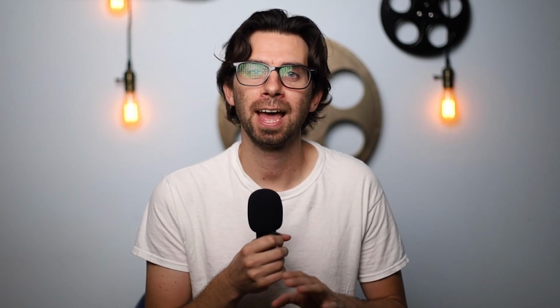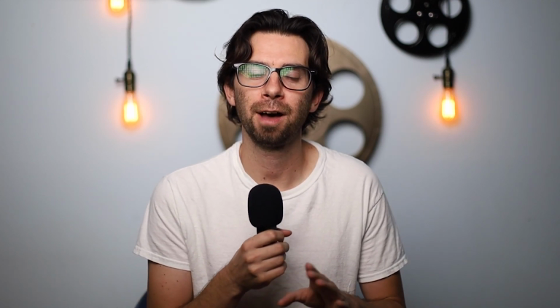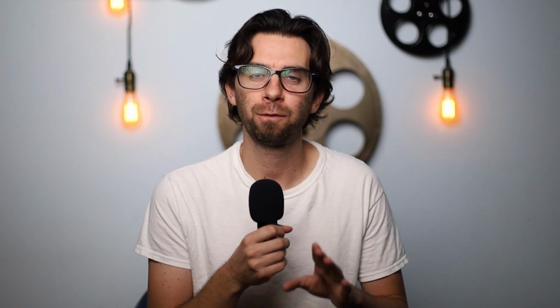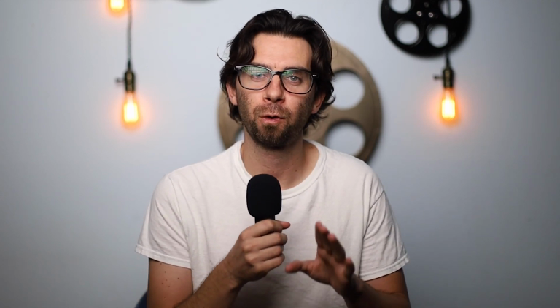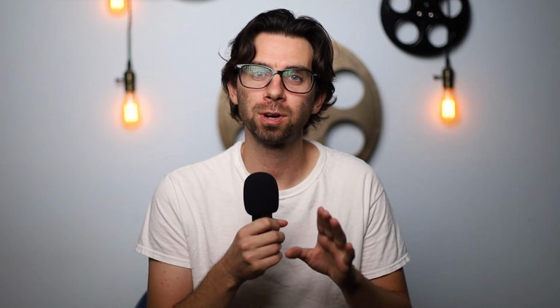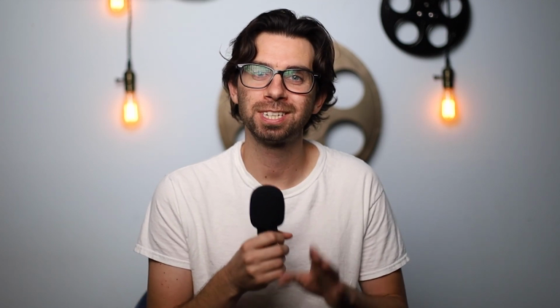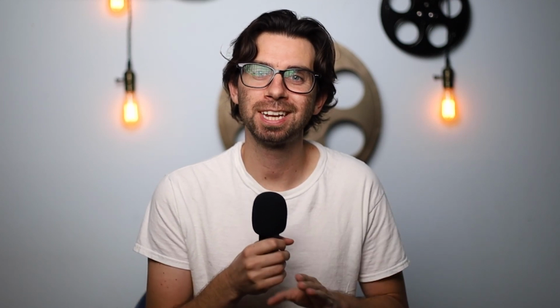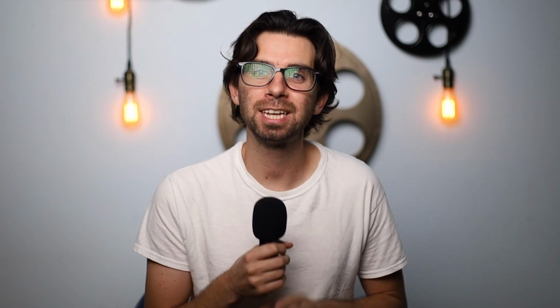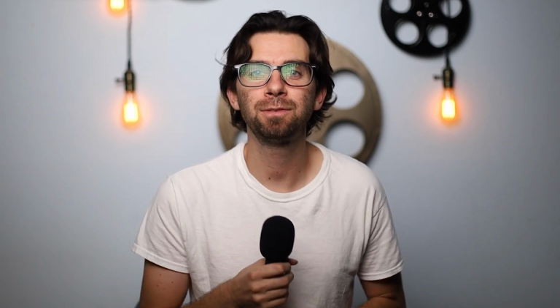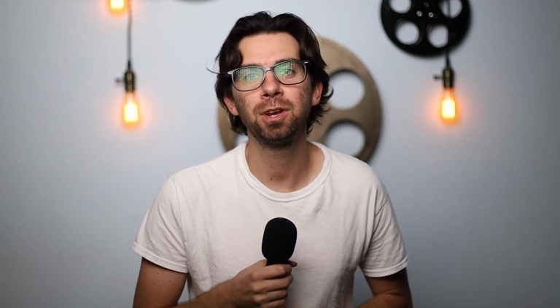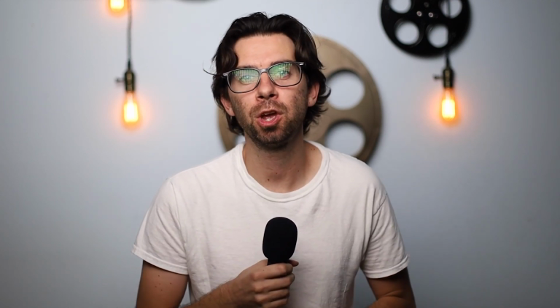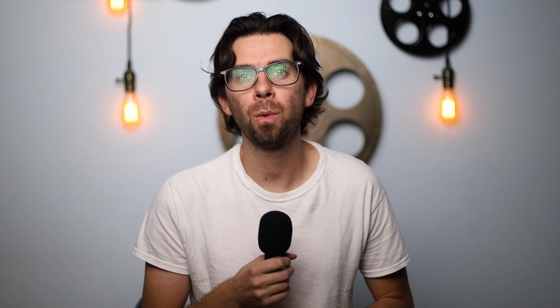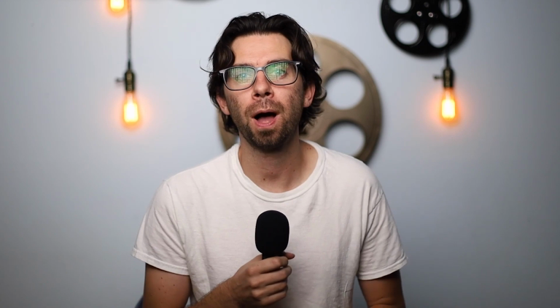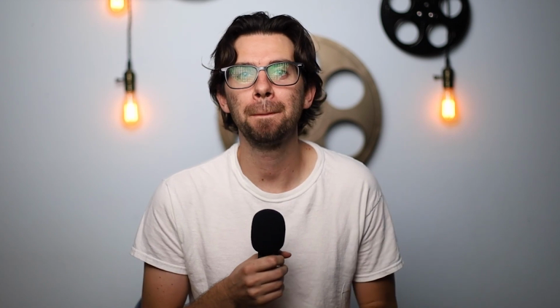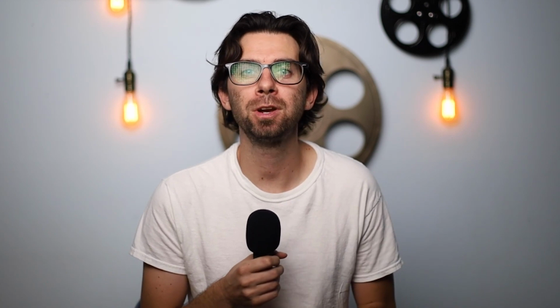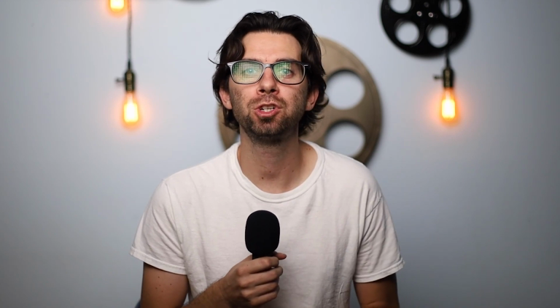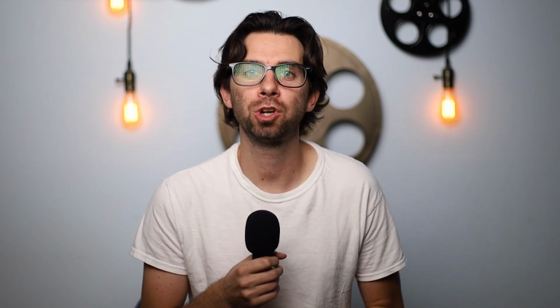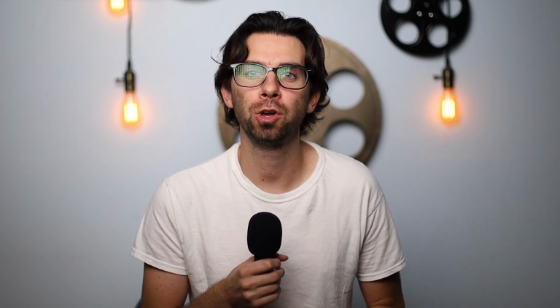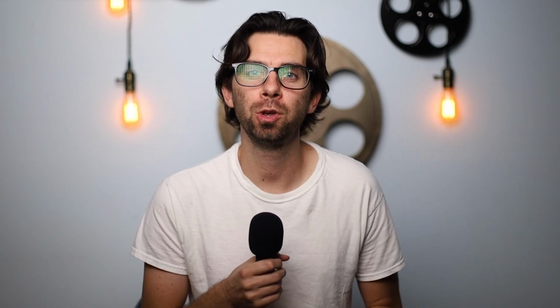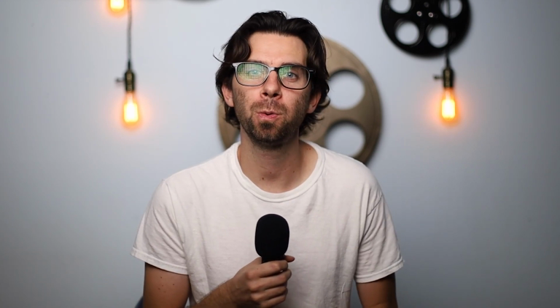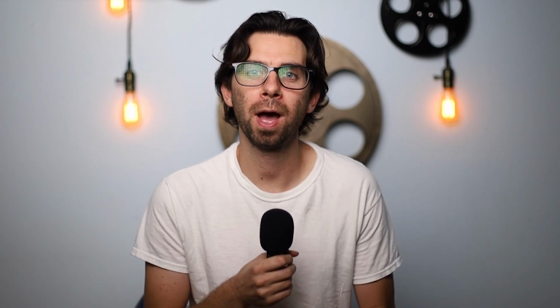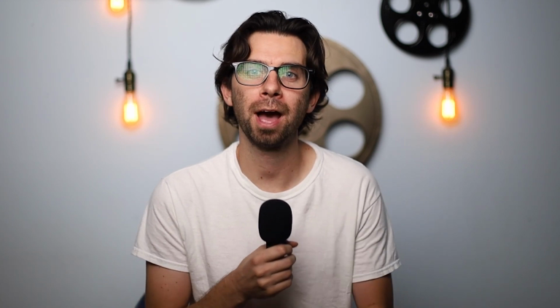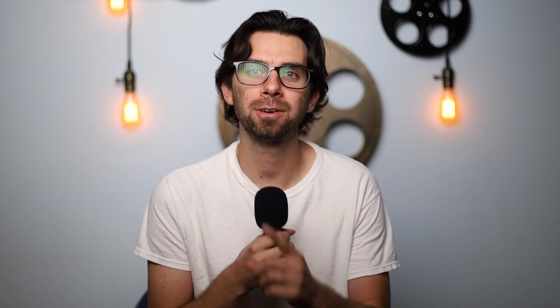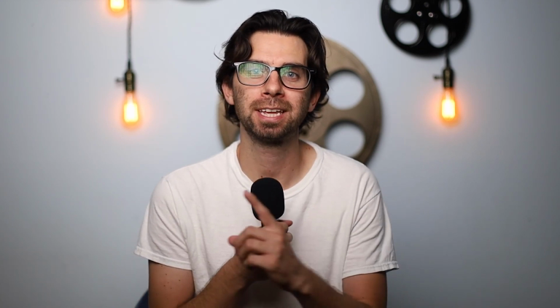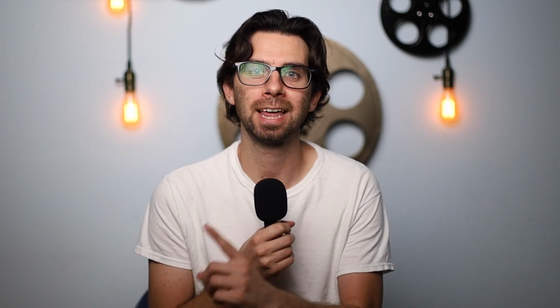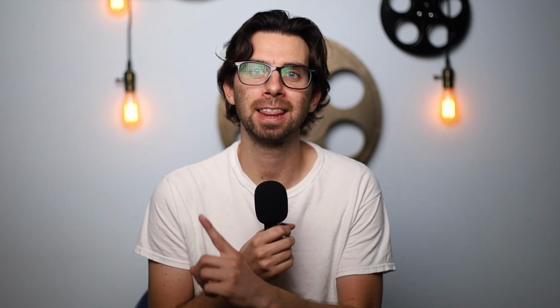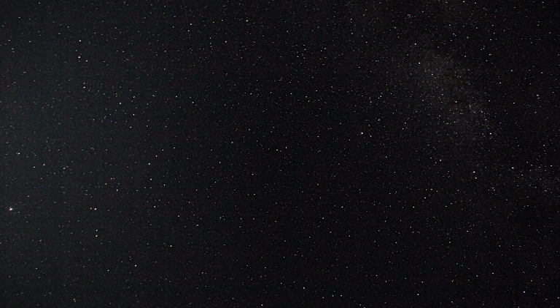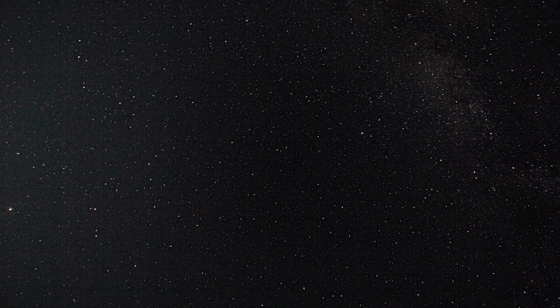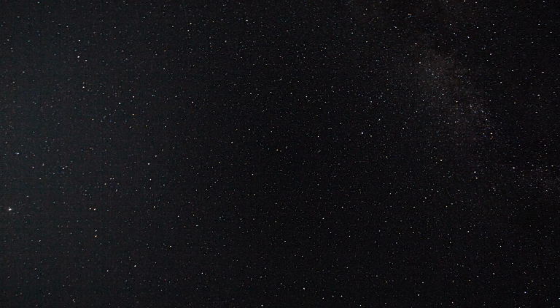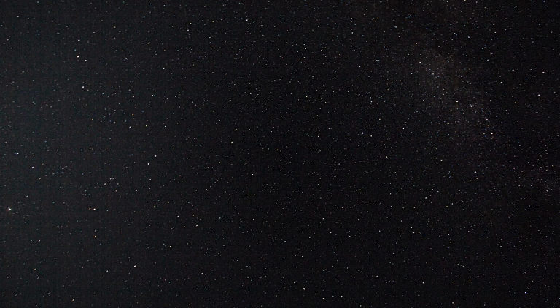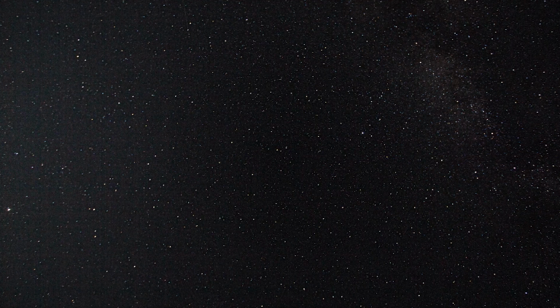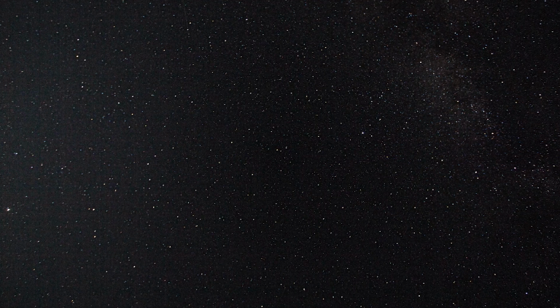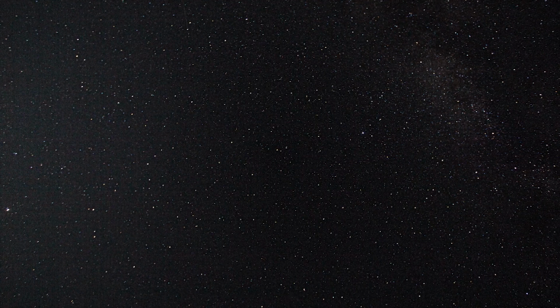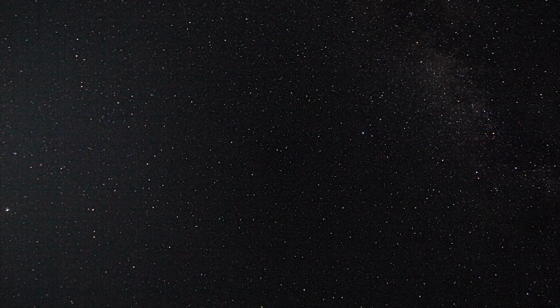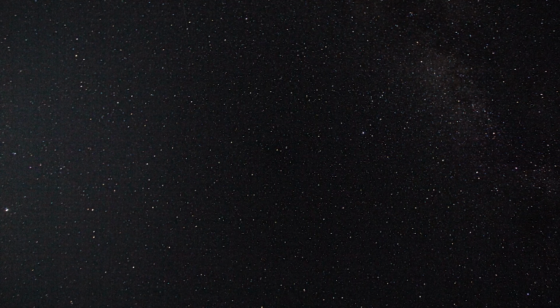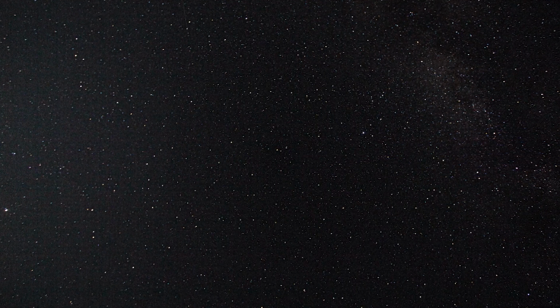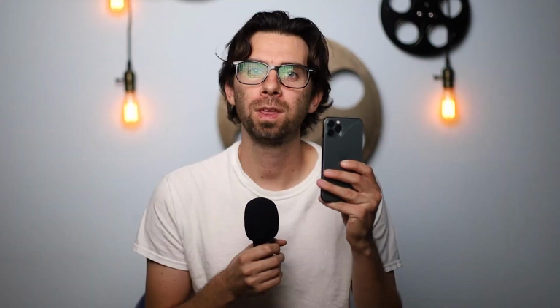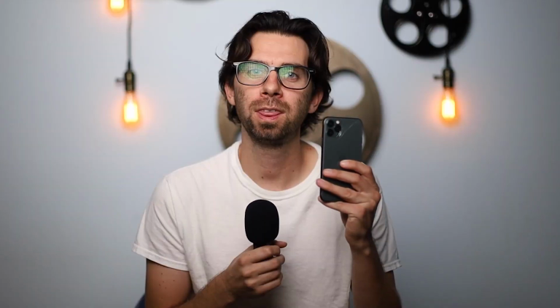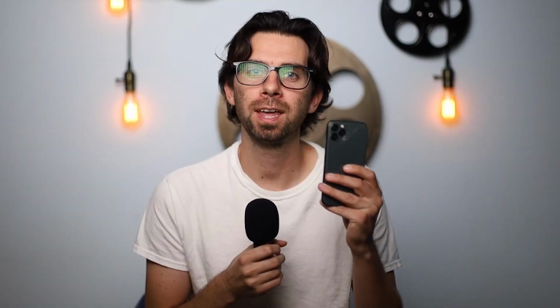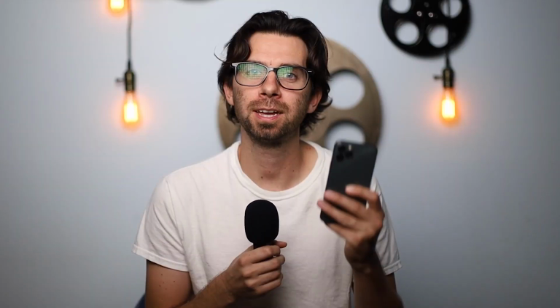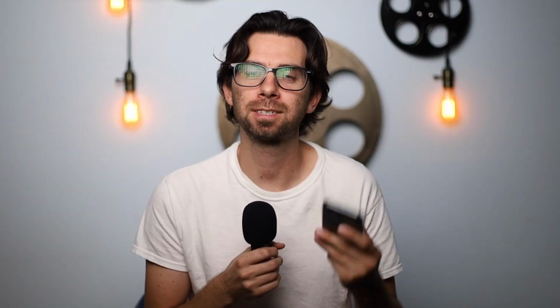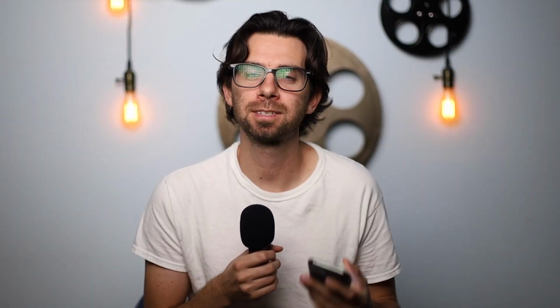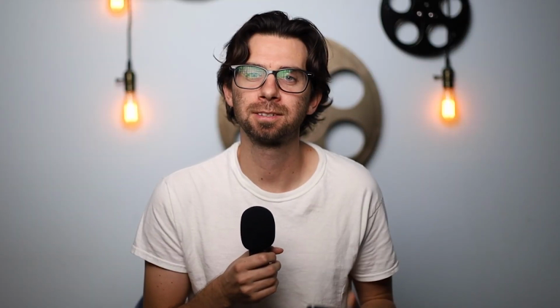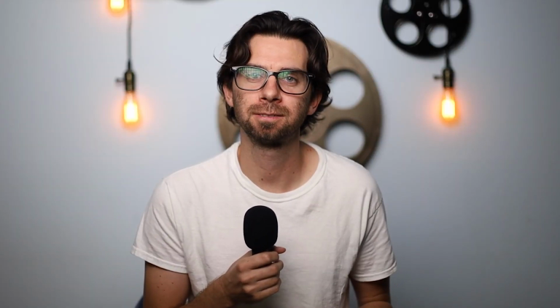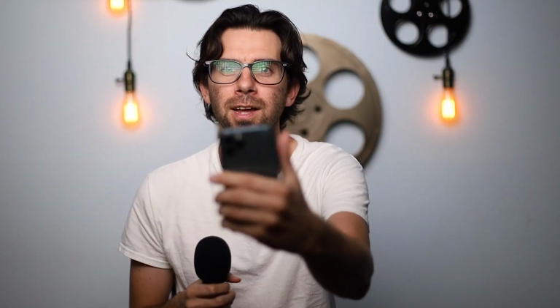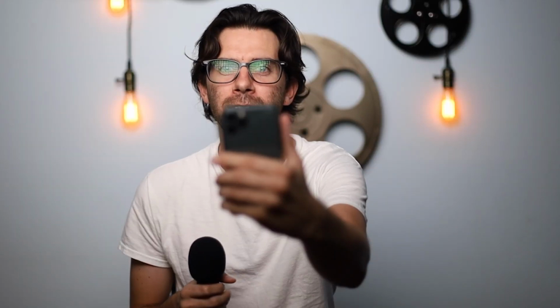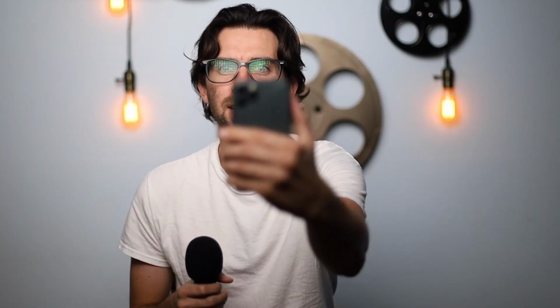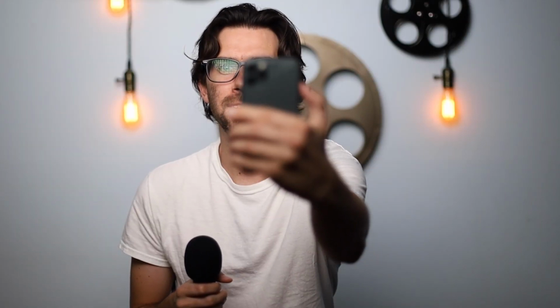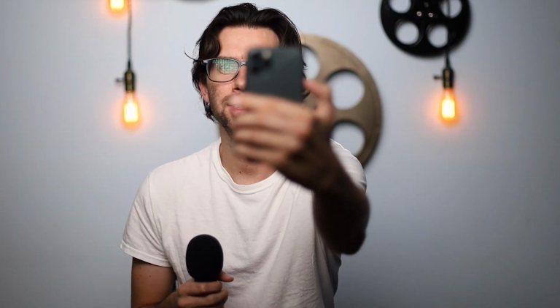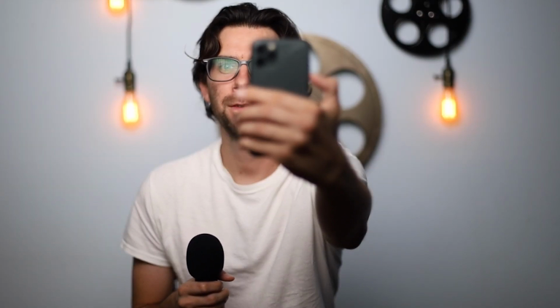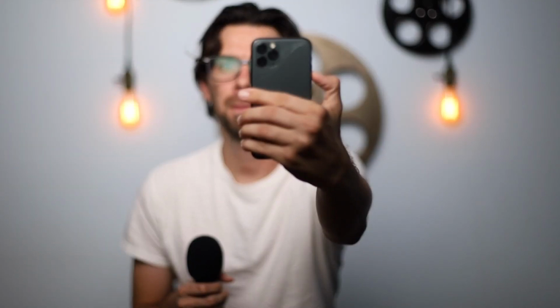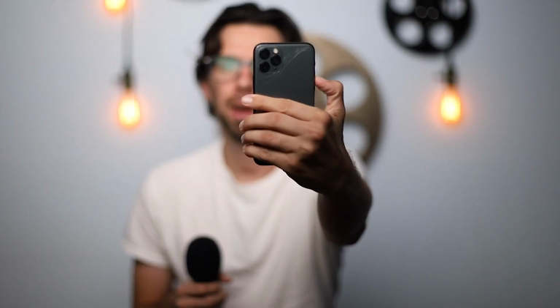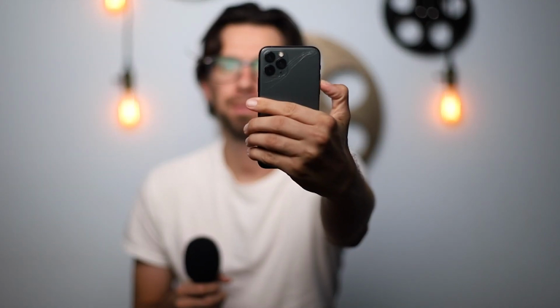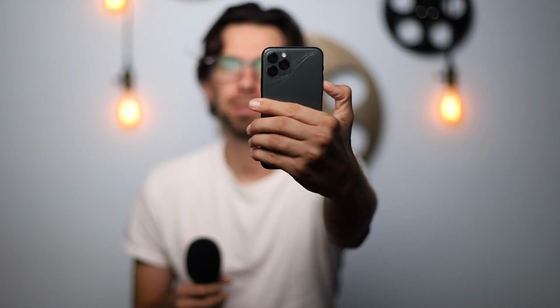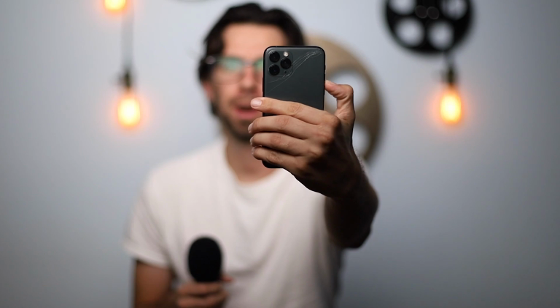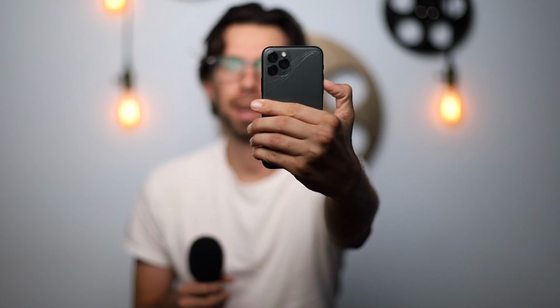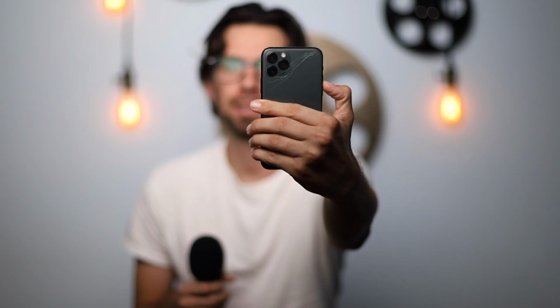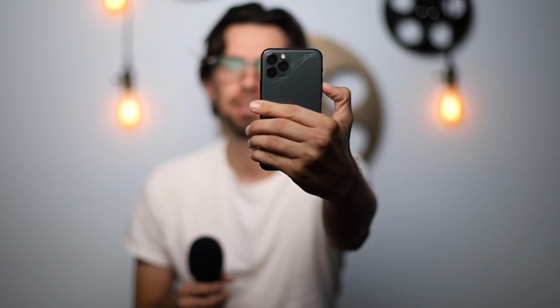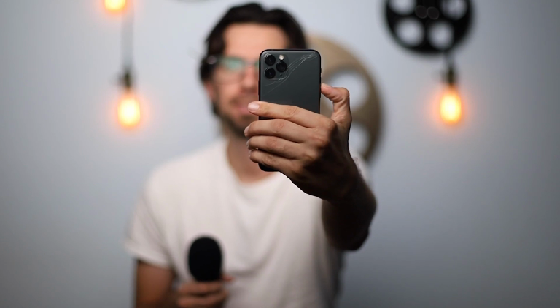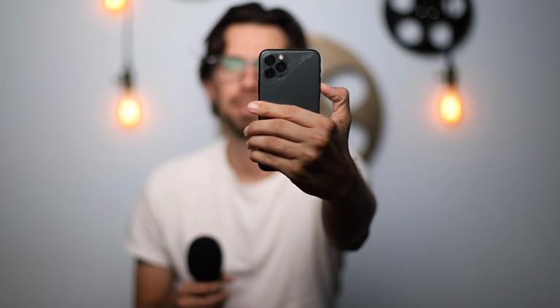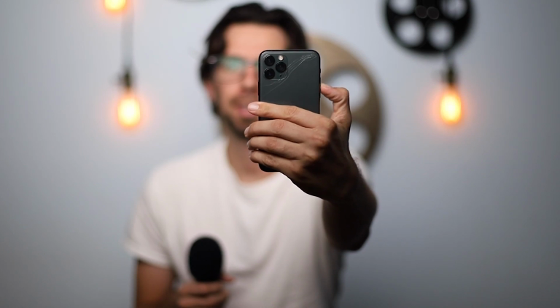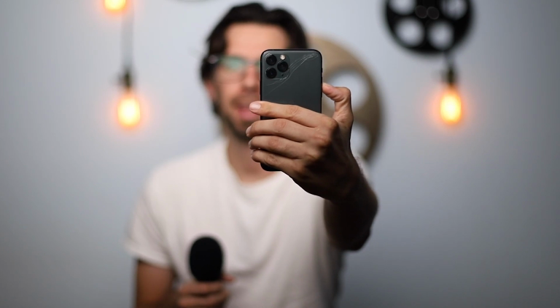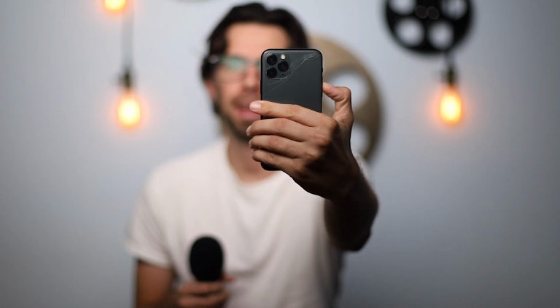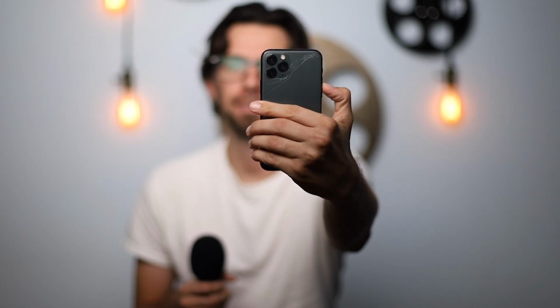For today's video, I'm going to show you how to get this with this. And look, it doesn't even matter if it's cracked. Look at that.